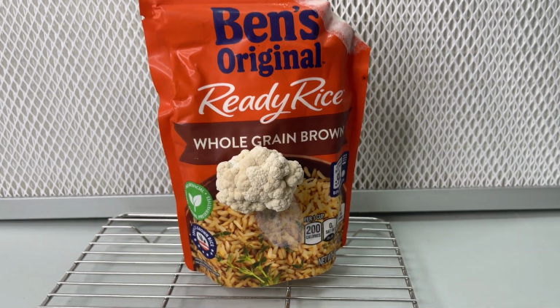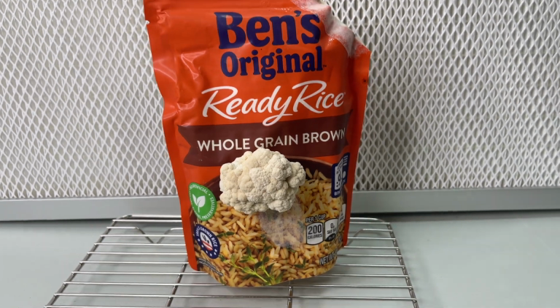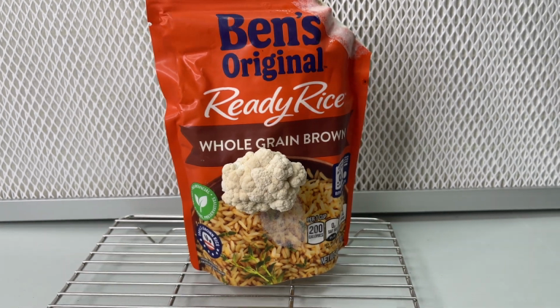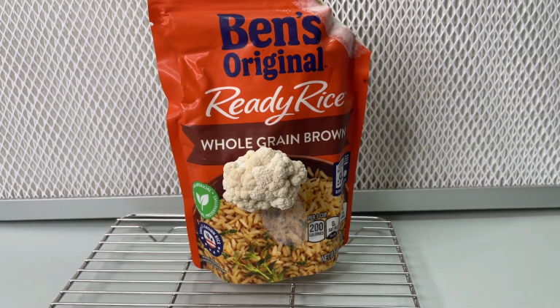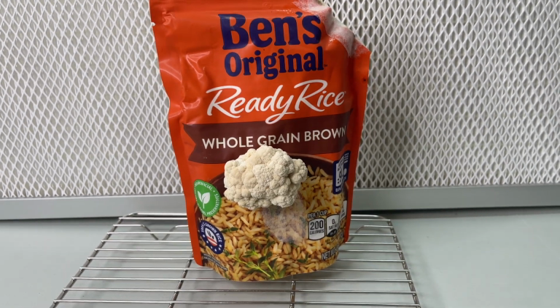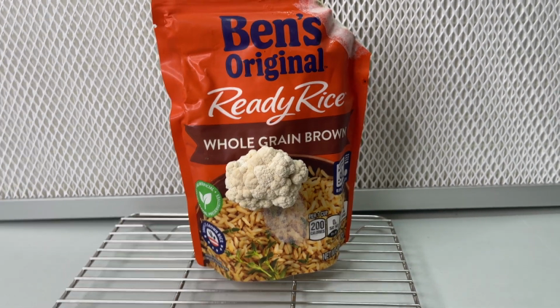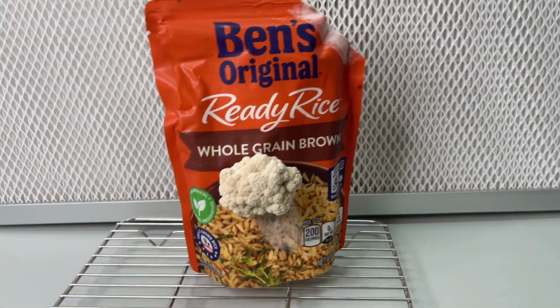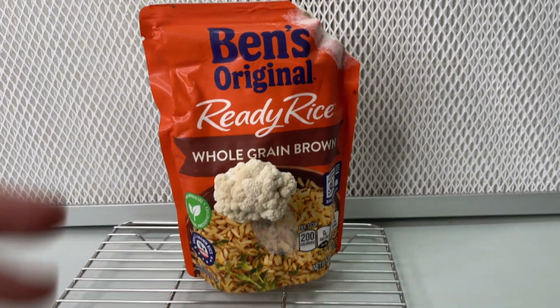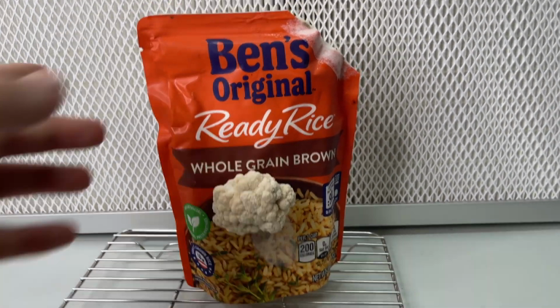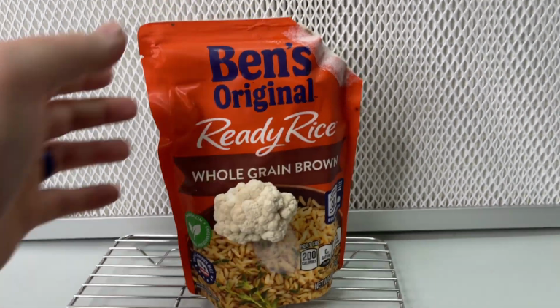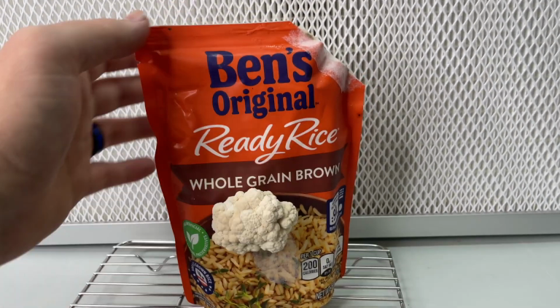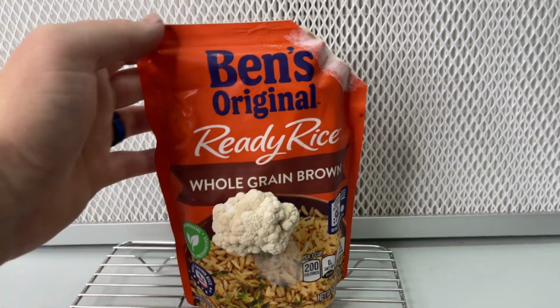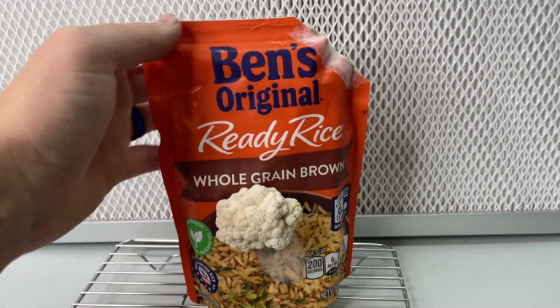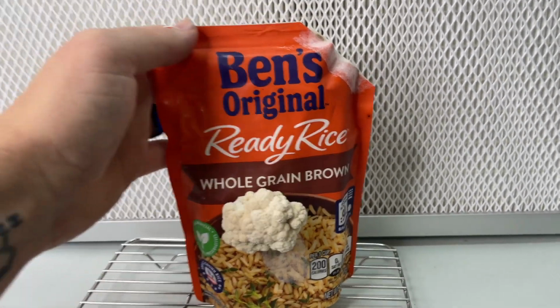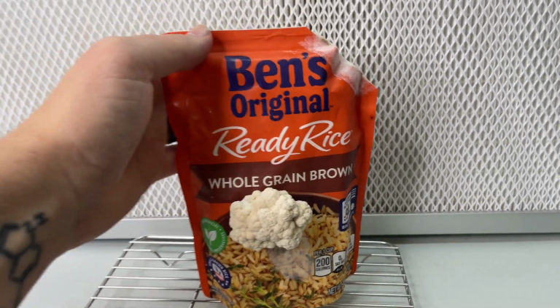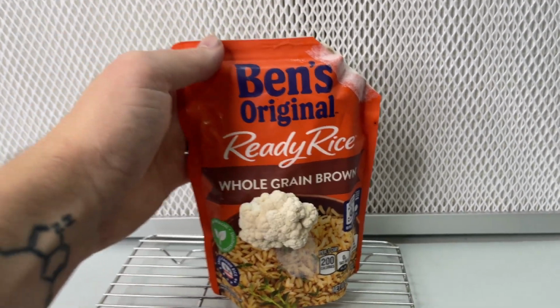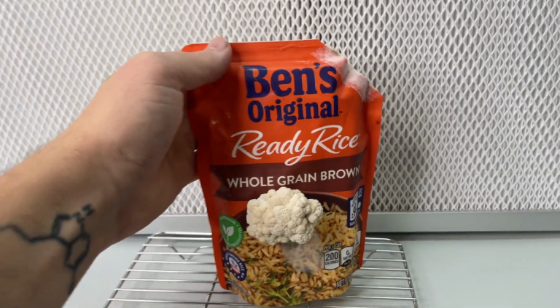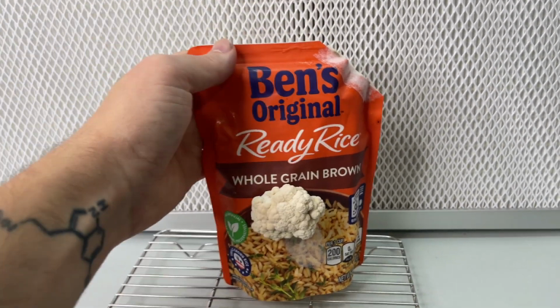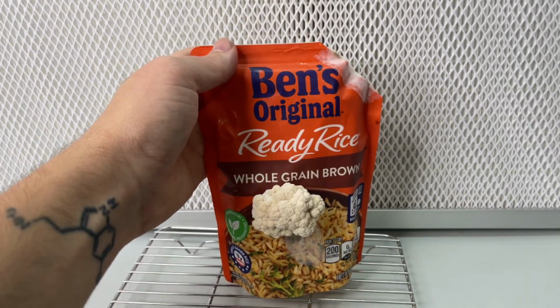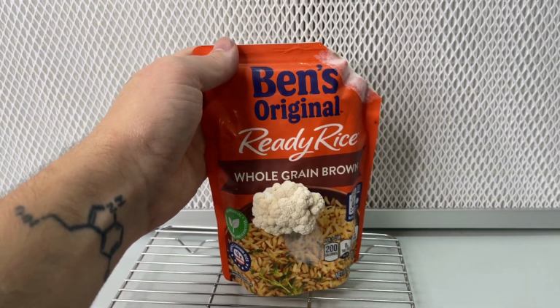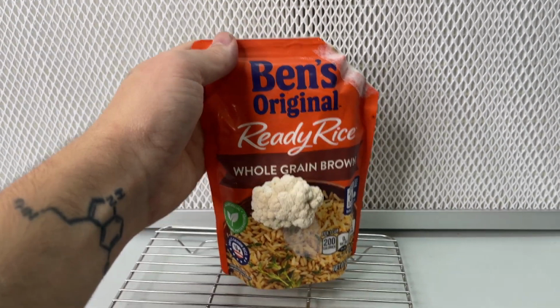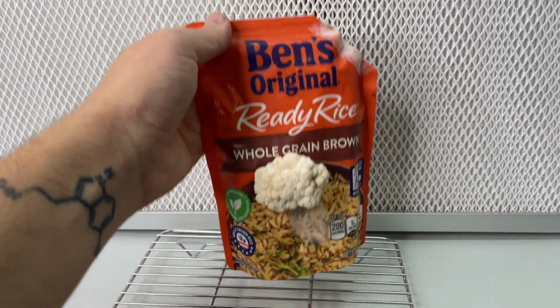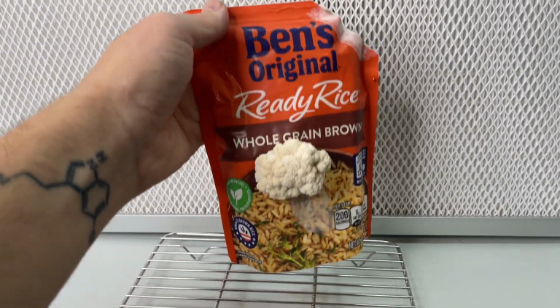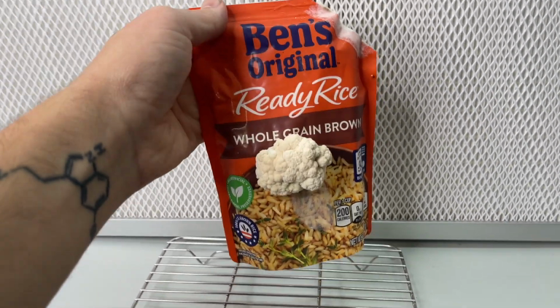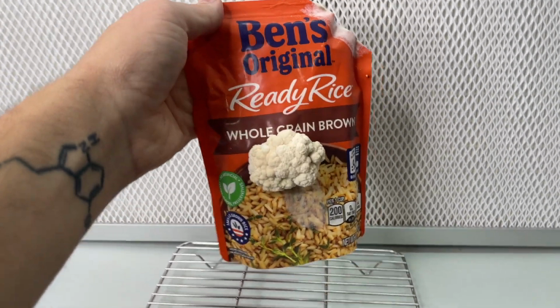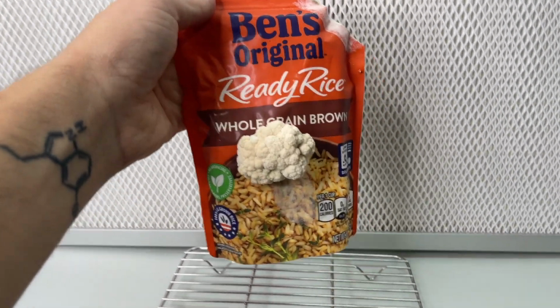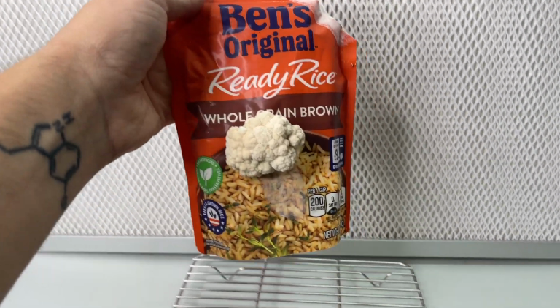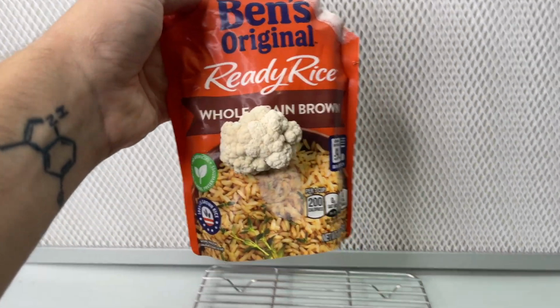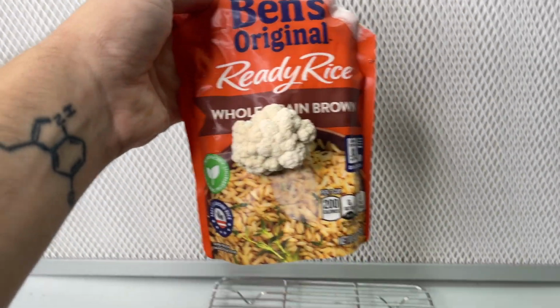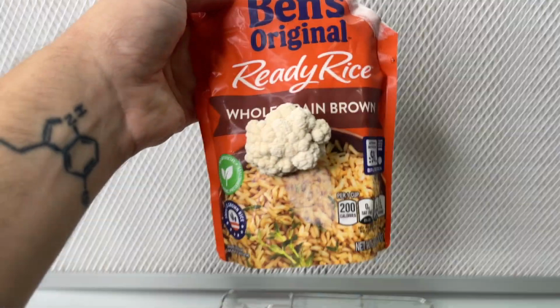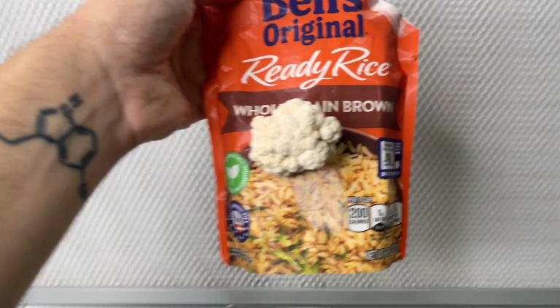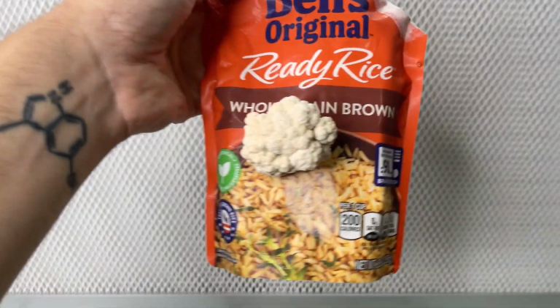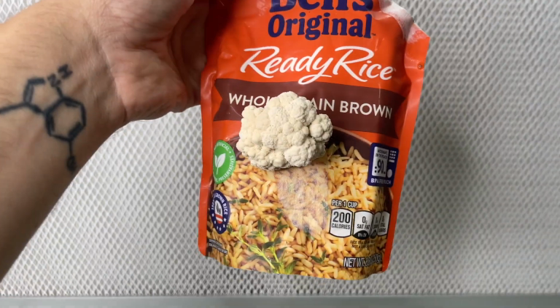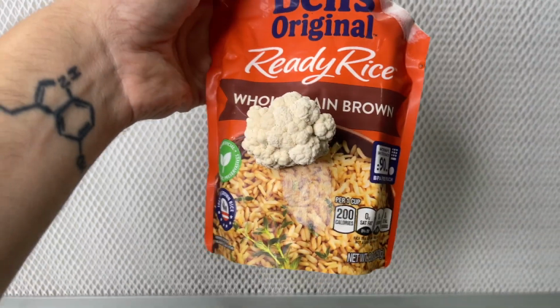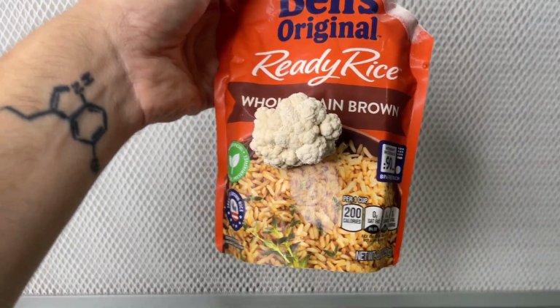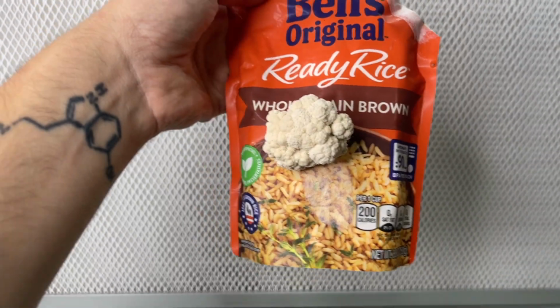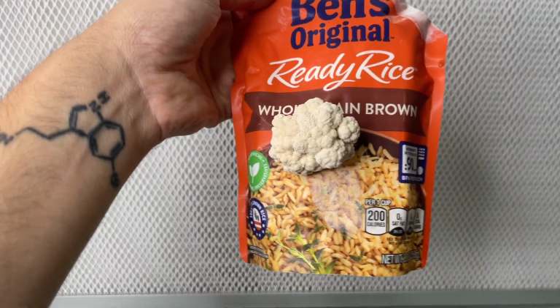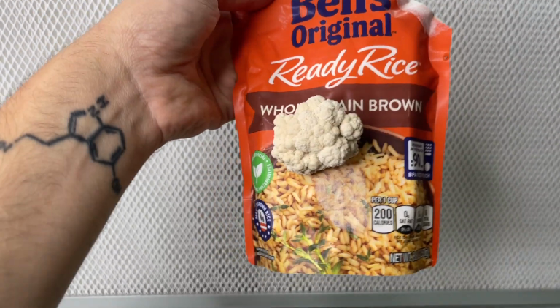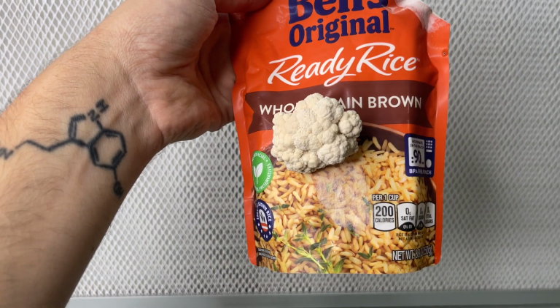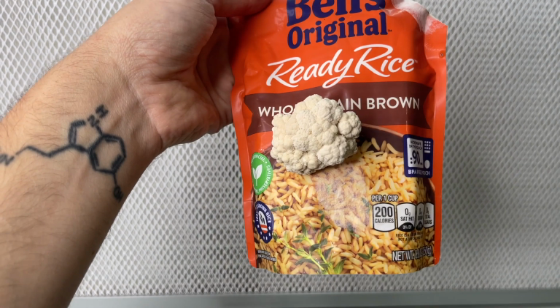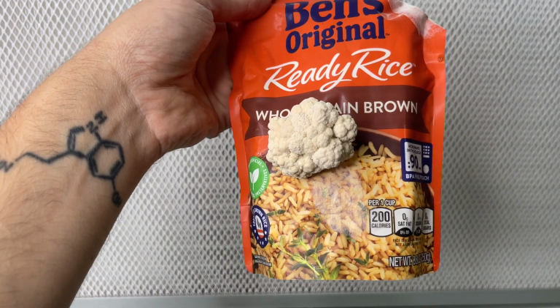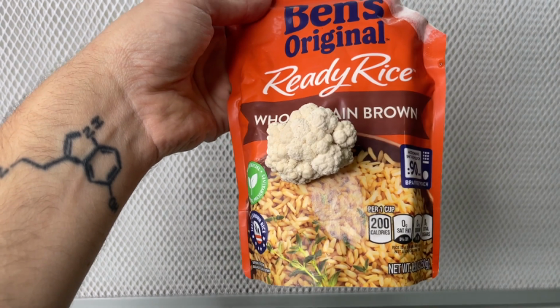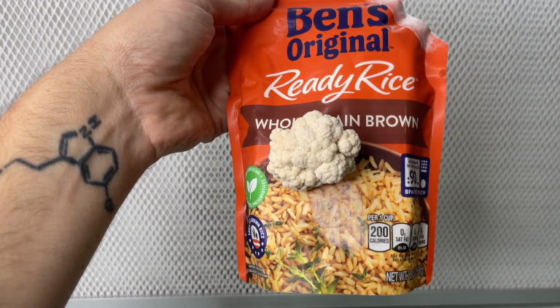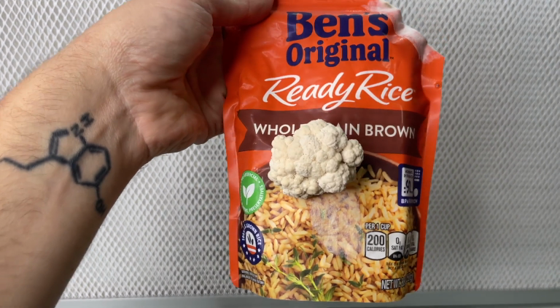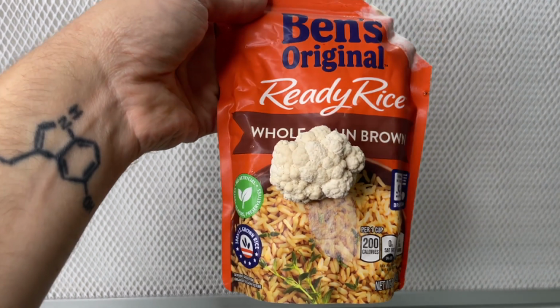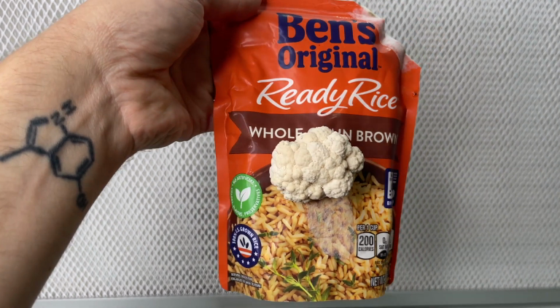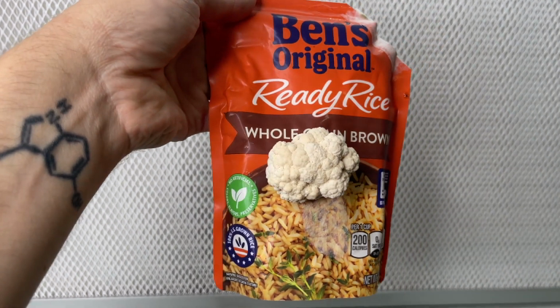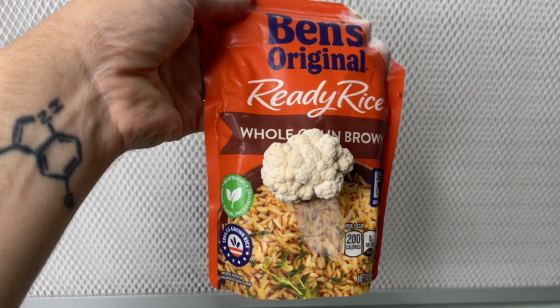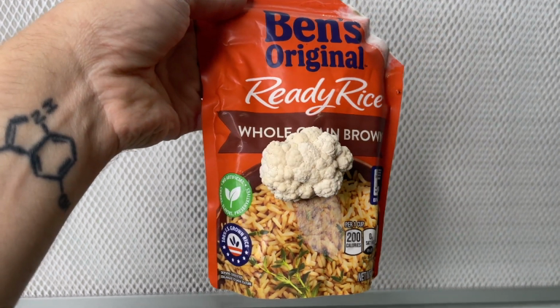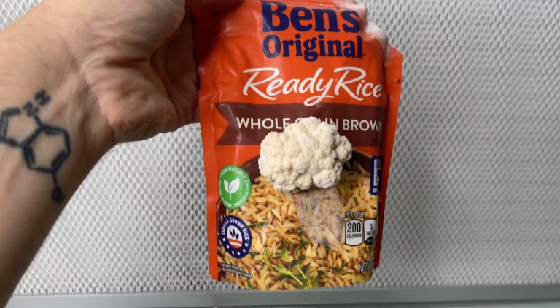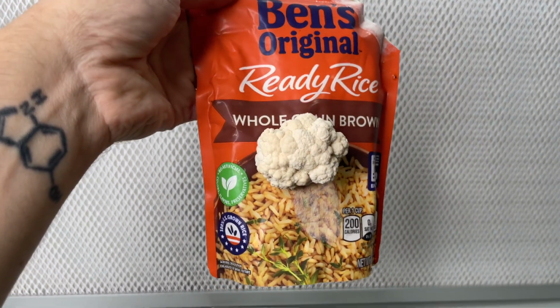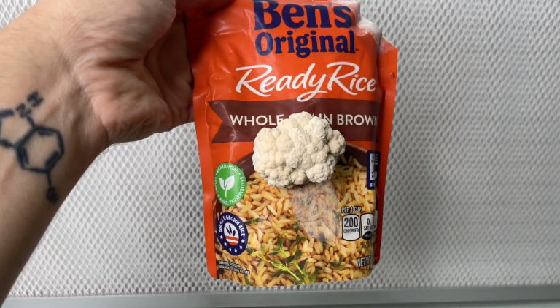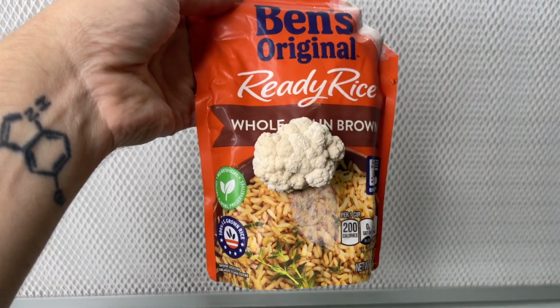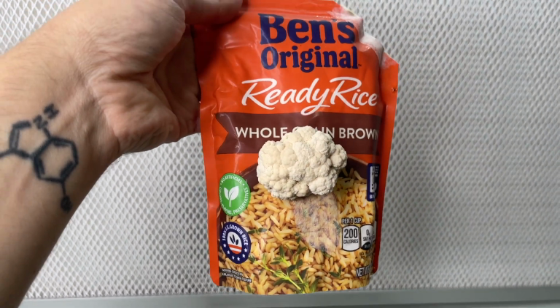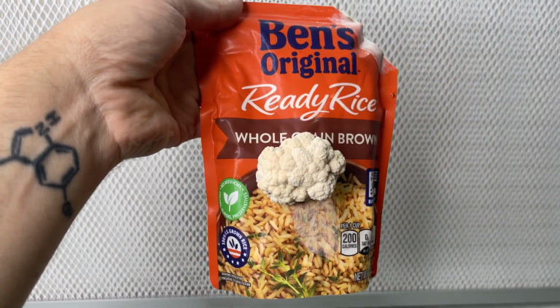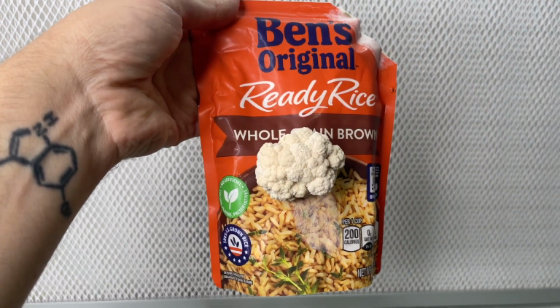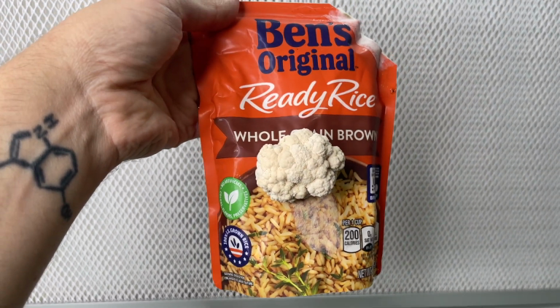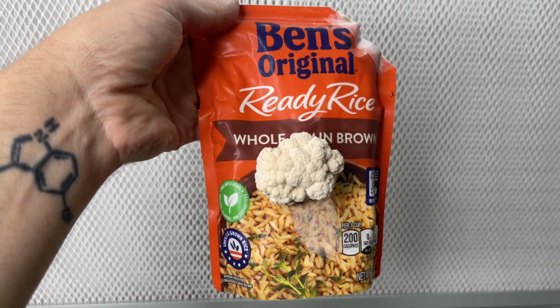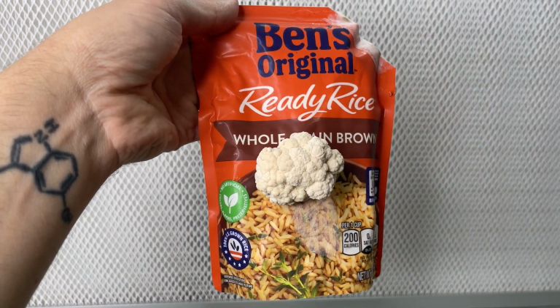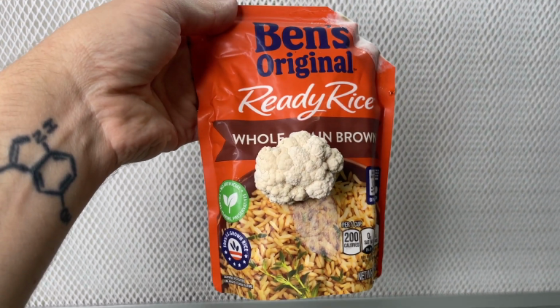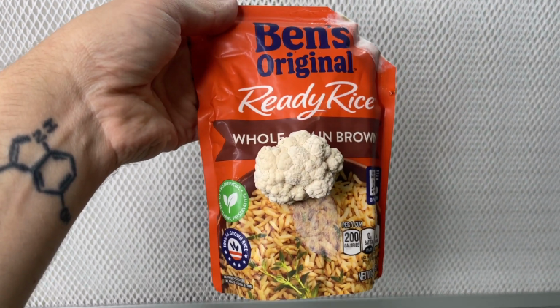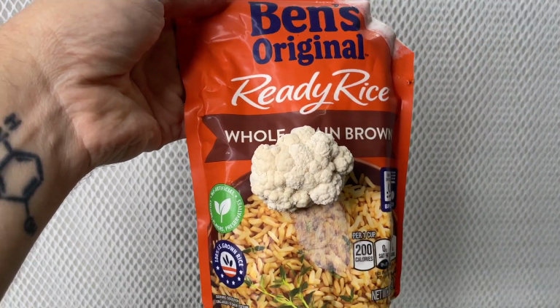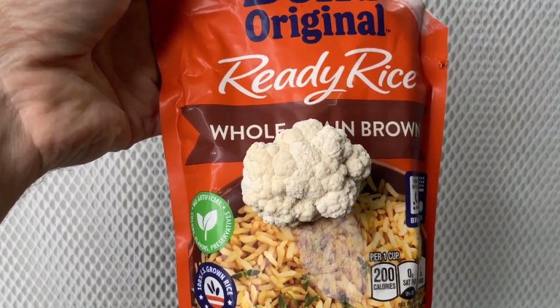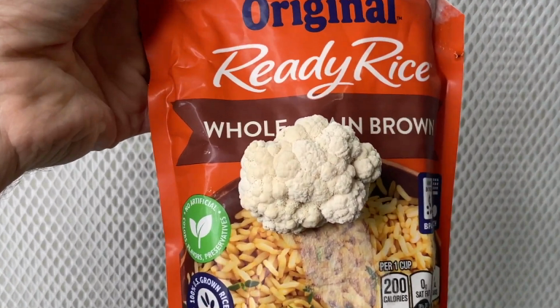Welcome back to Sporn Sprout. In this video I'm going to show you how to grow lion's mane mushroom on a bag of ready rice from the grocery store.